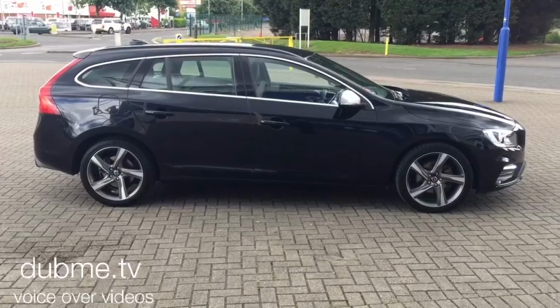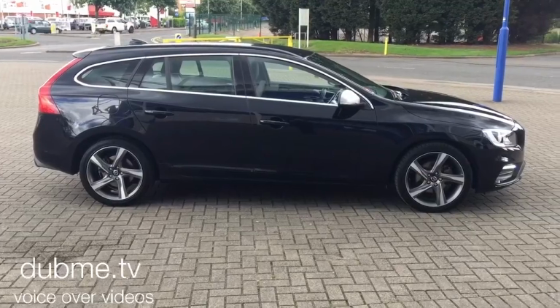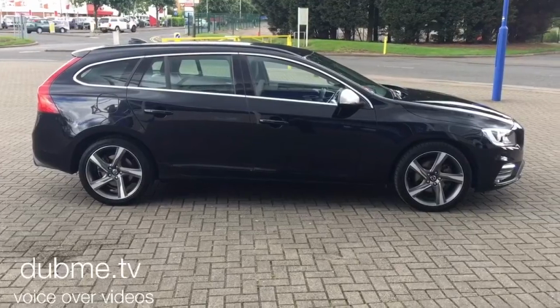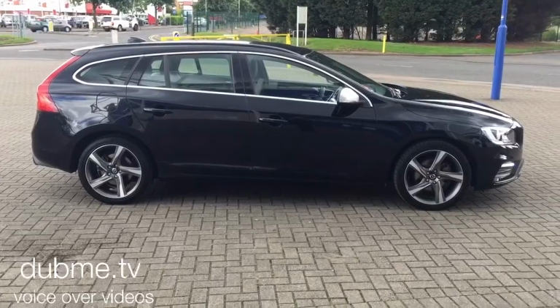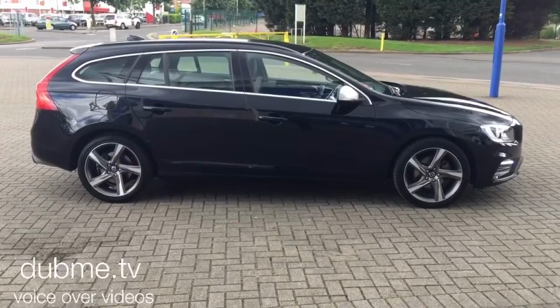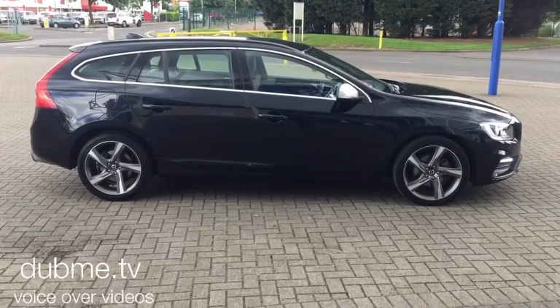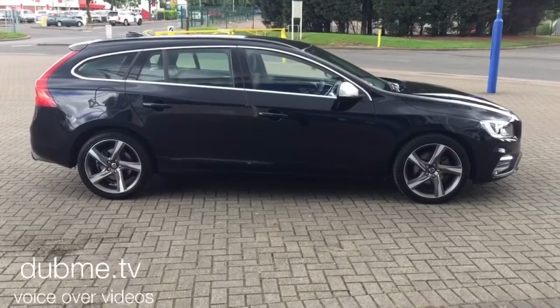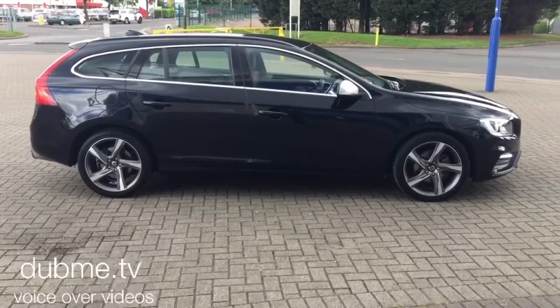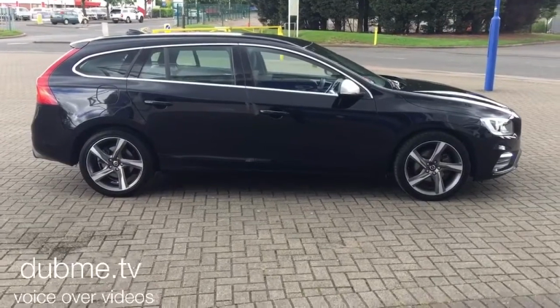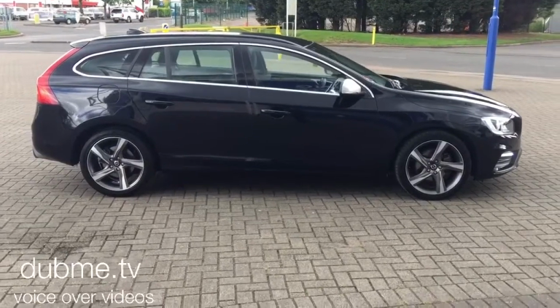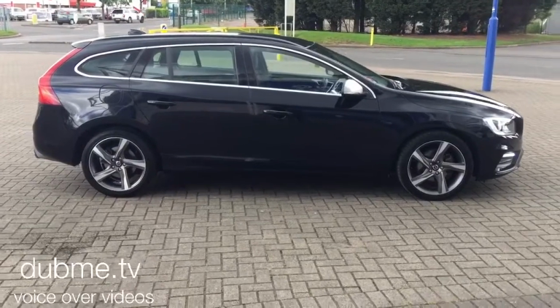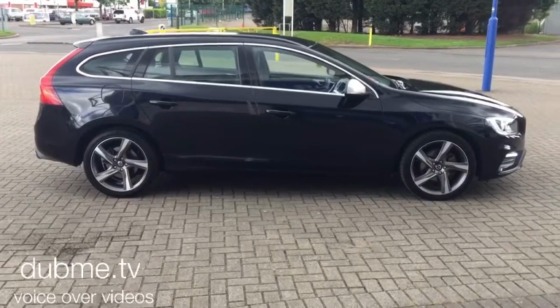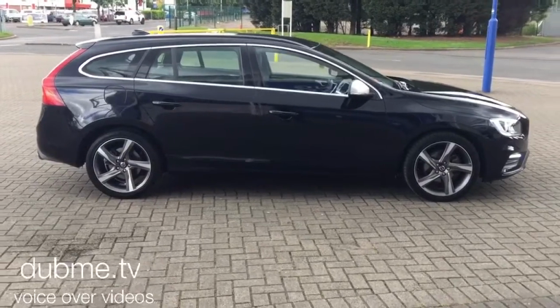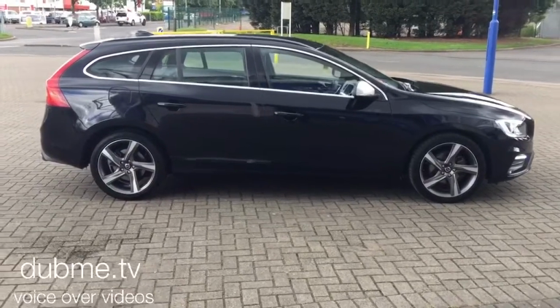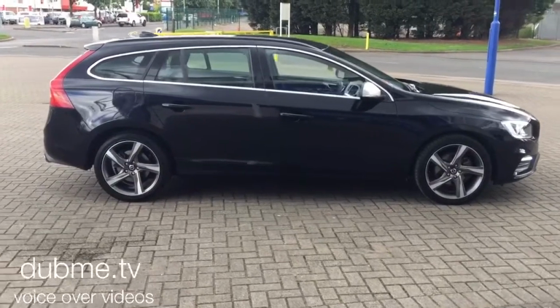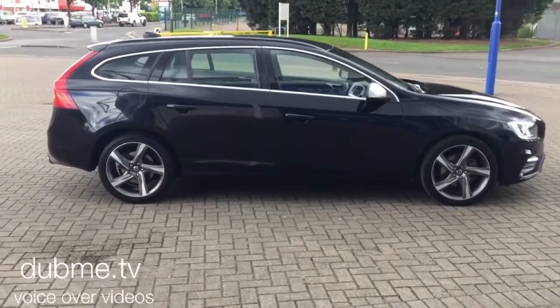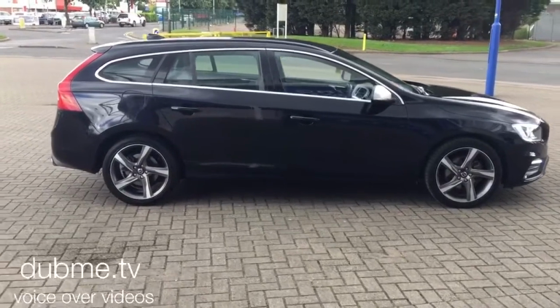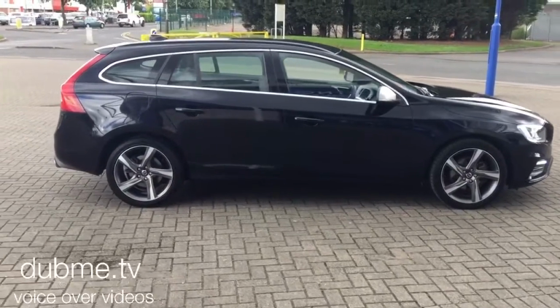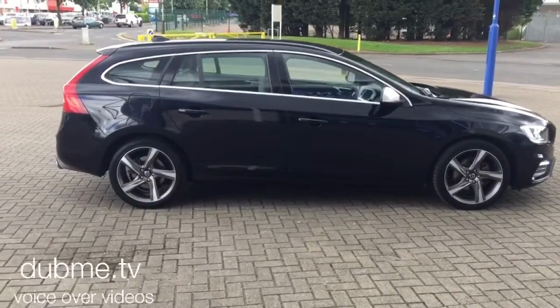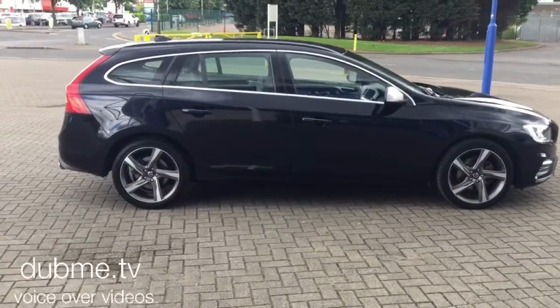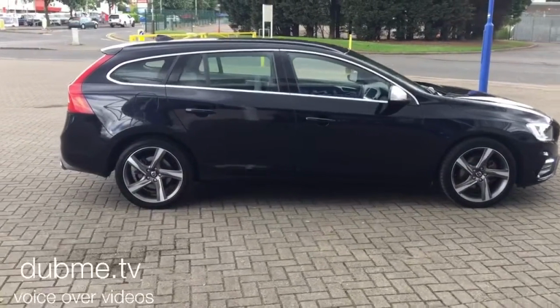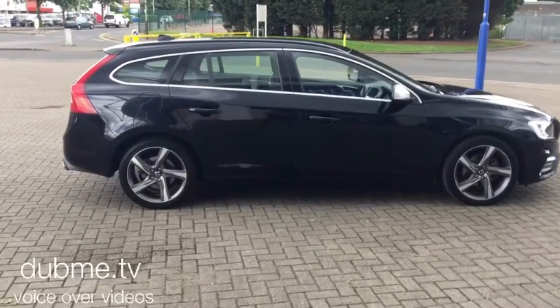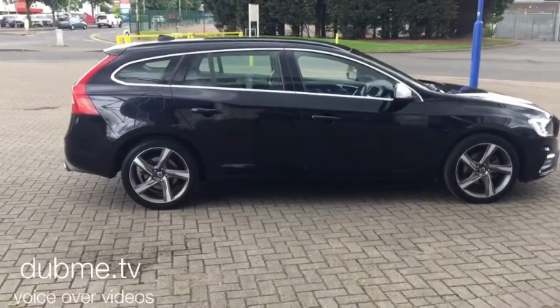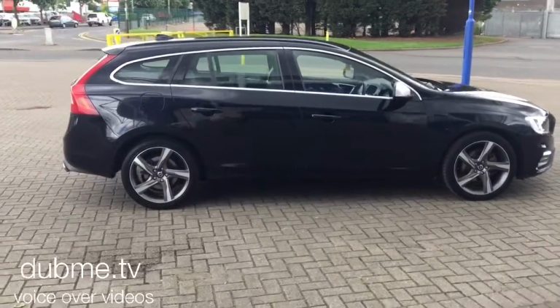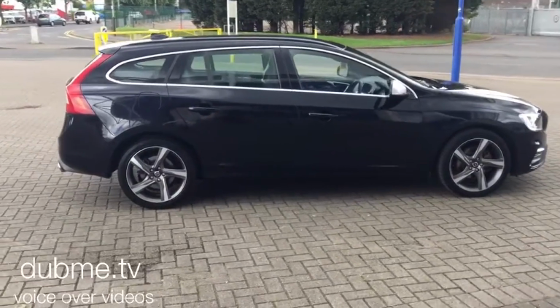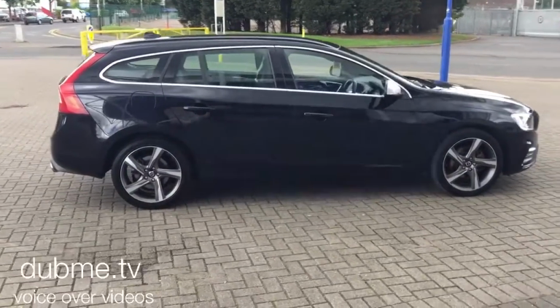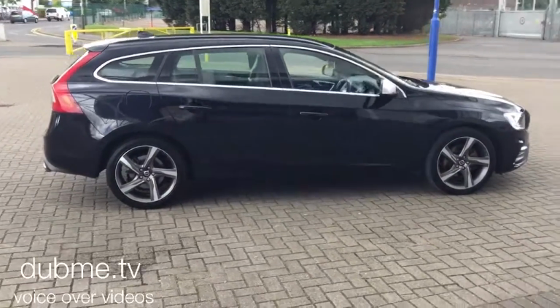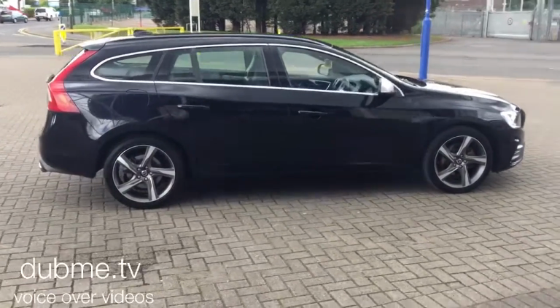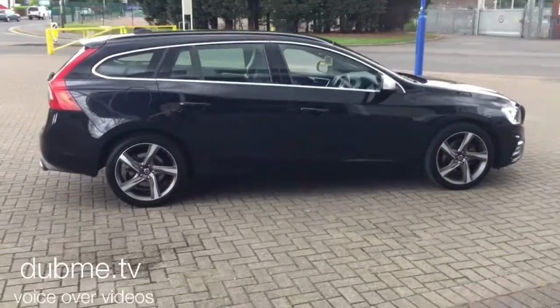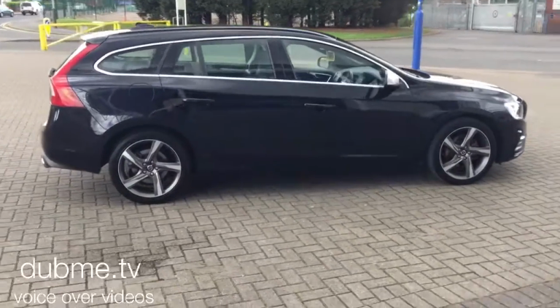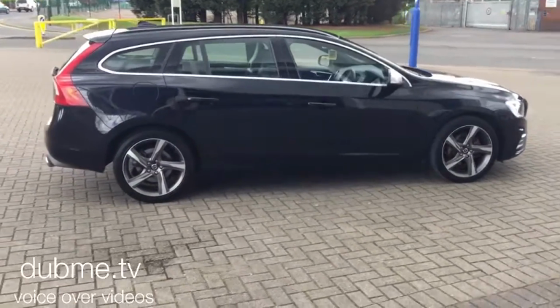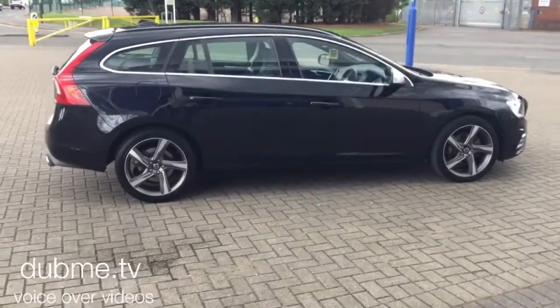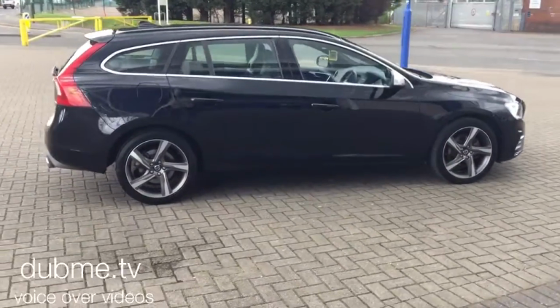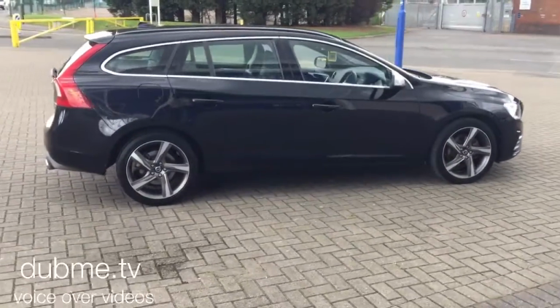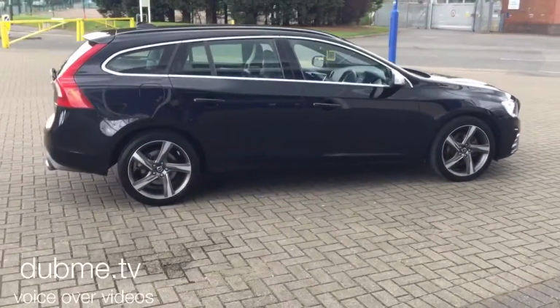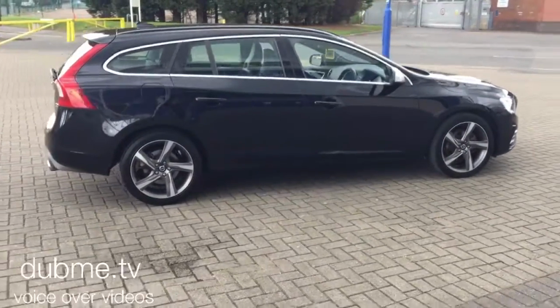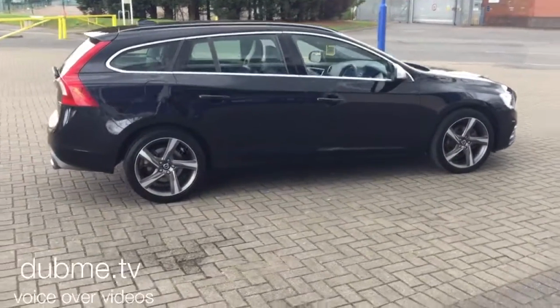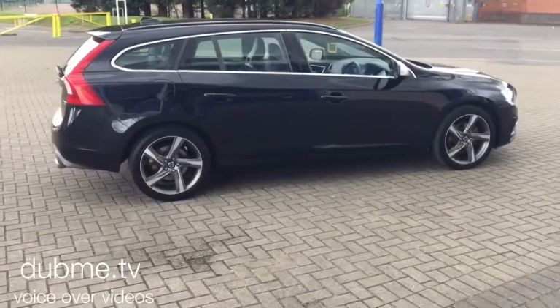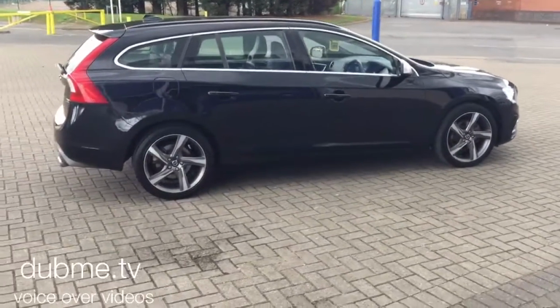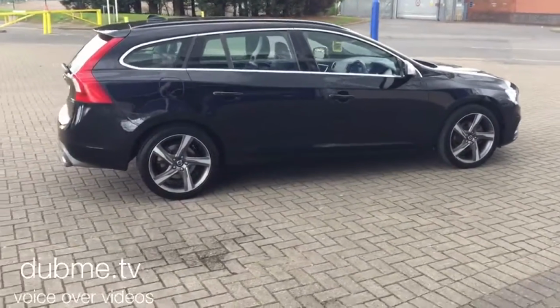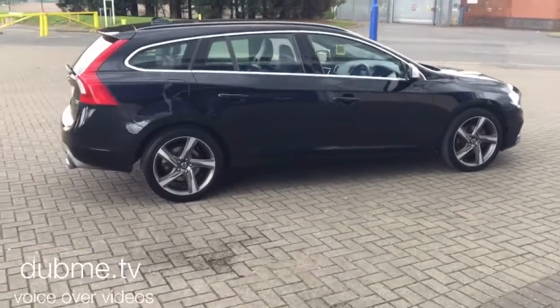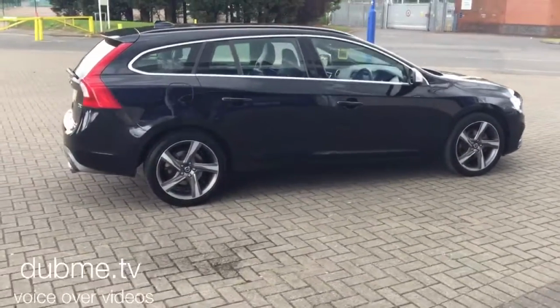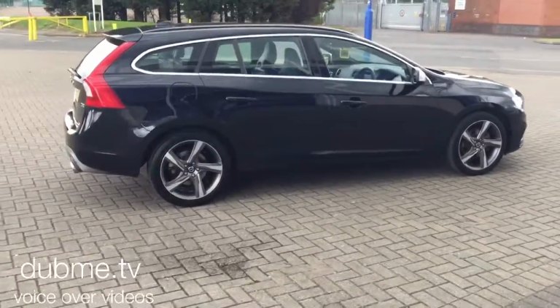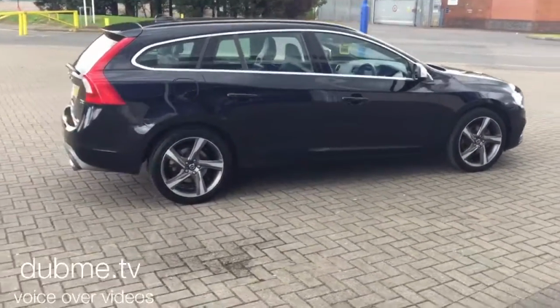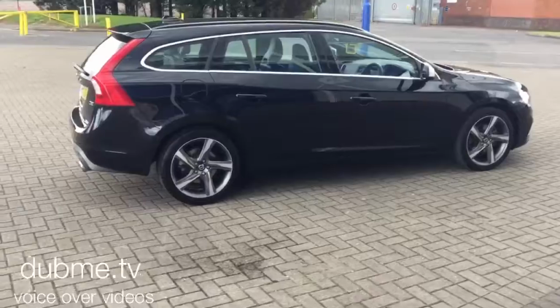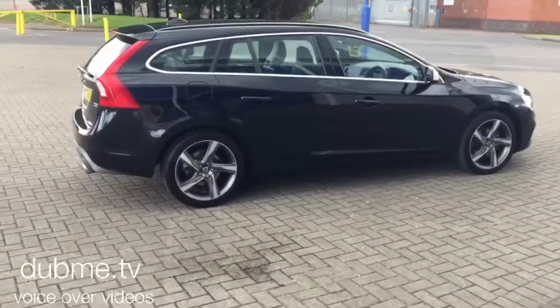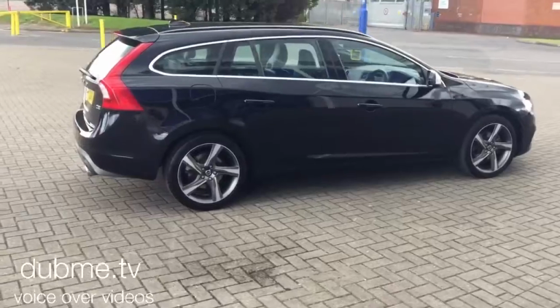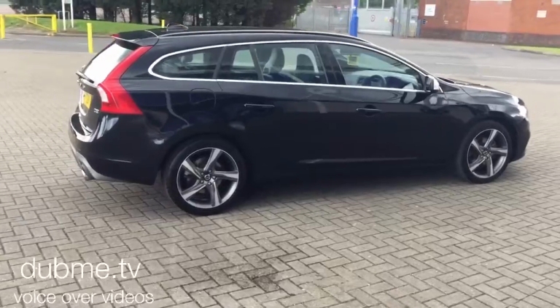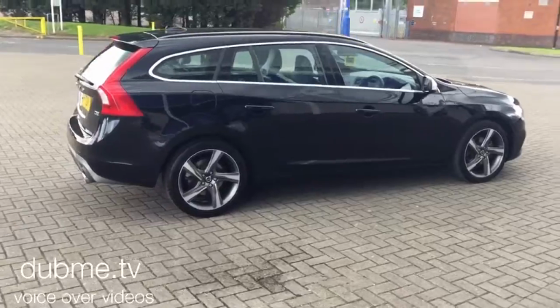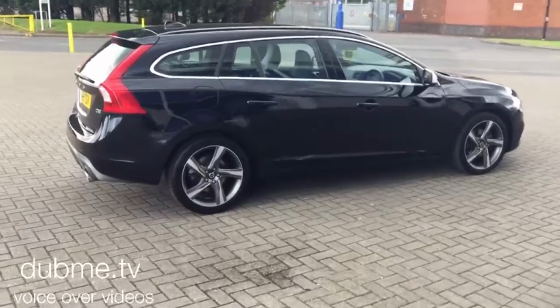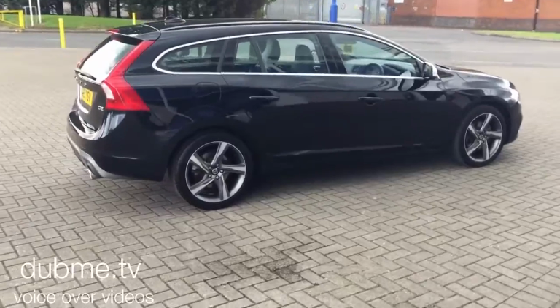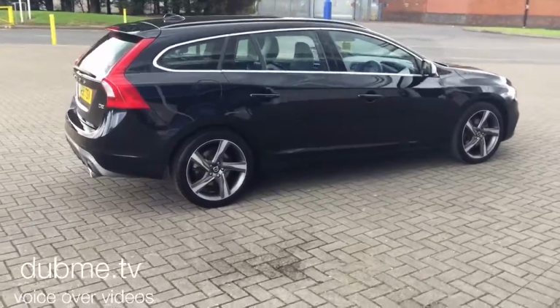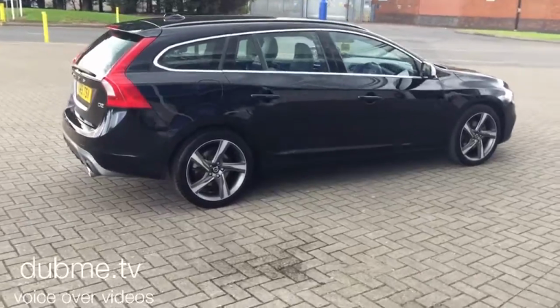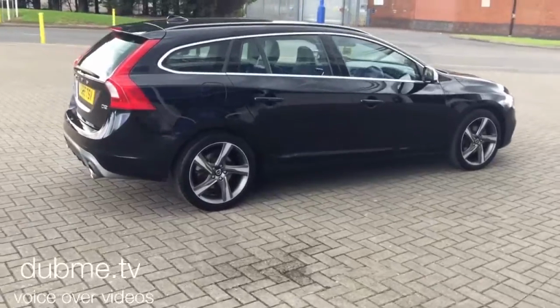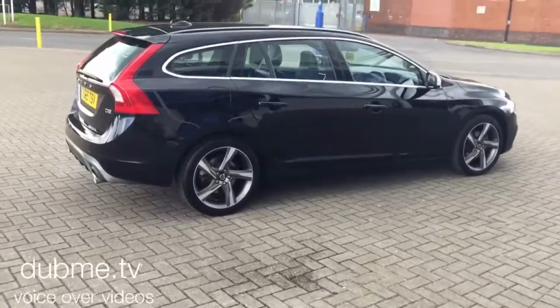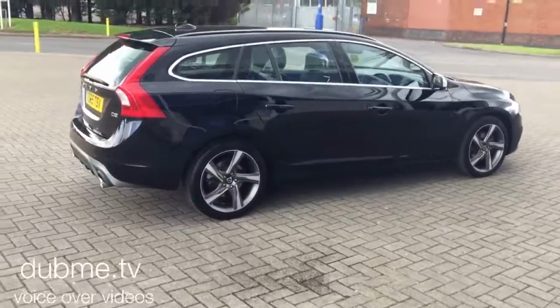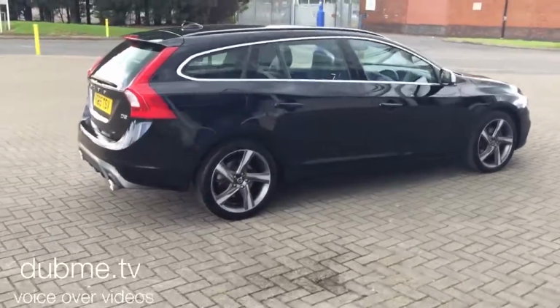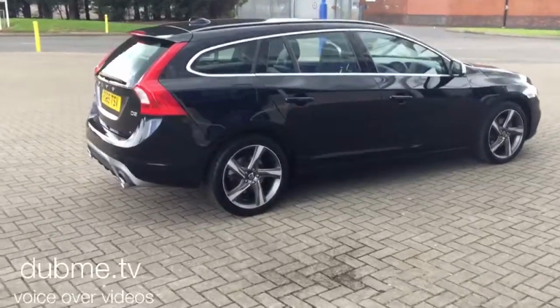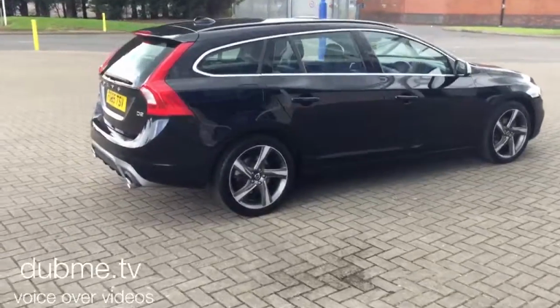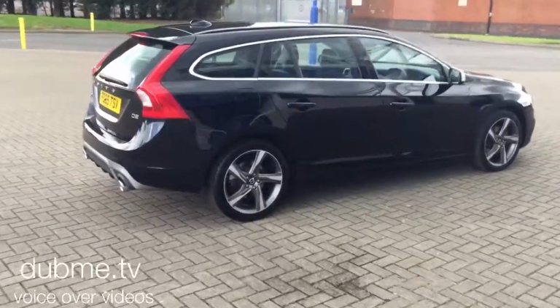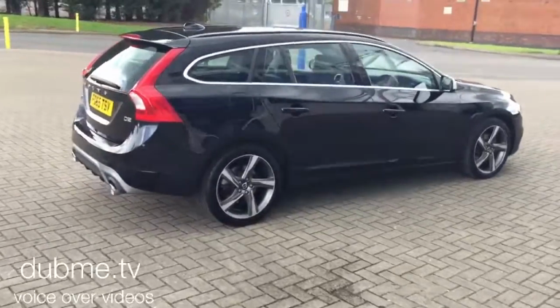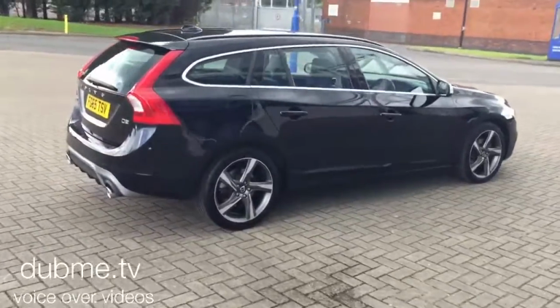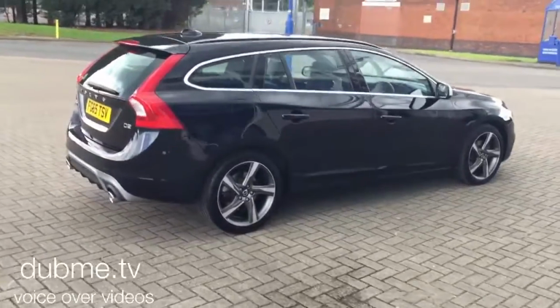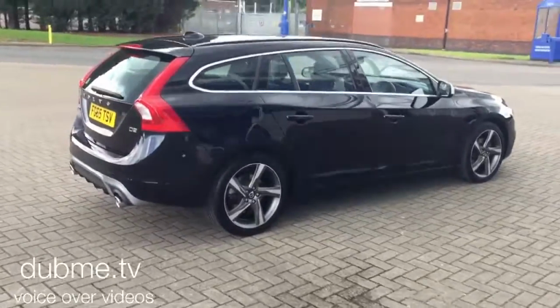The car is finished in black sapphire metallic with off-black half leather upholstery.